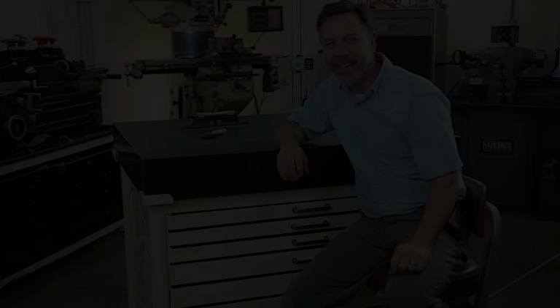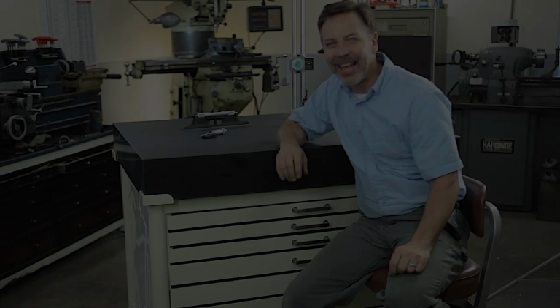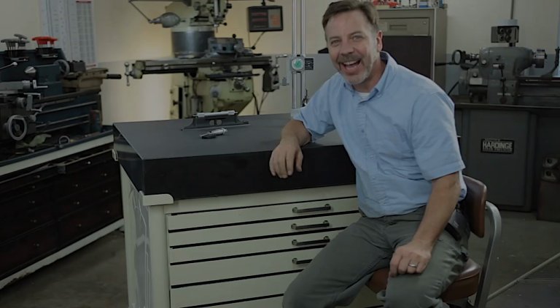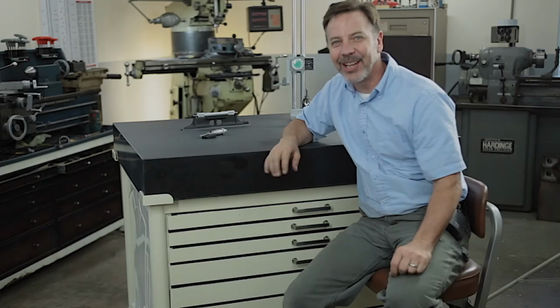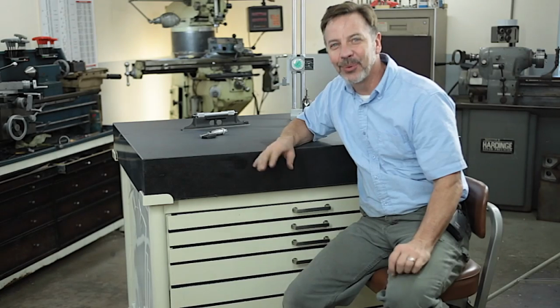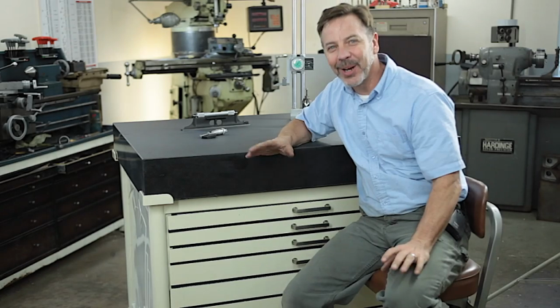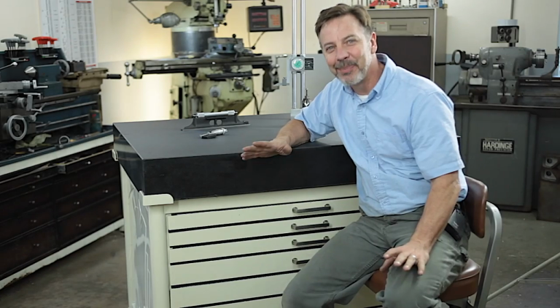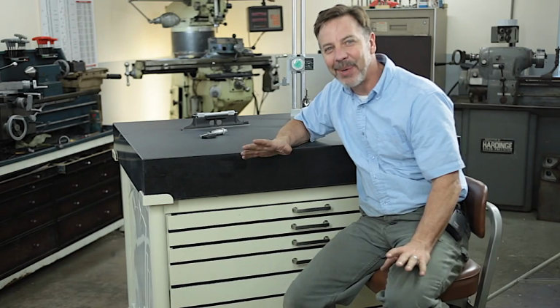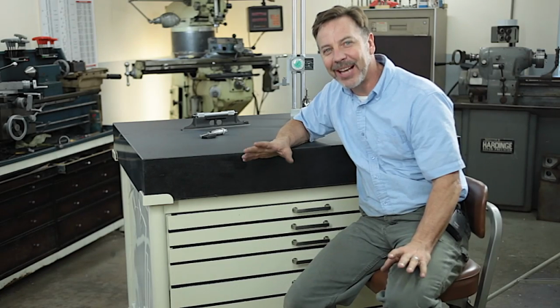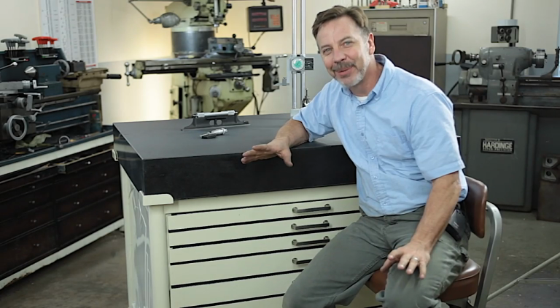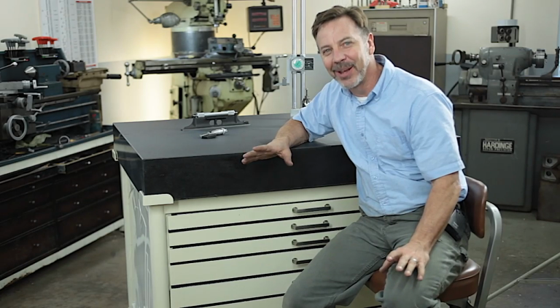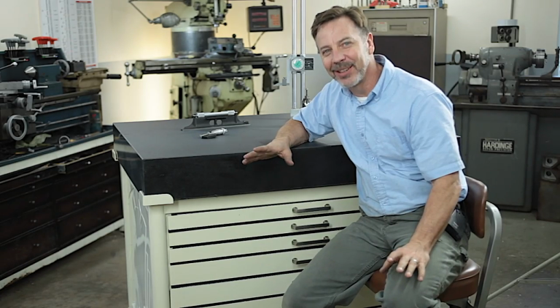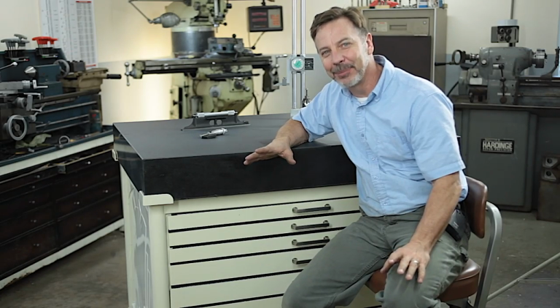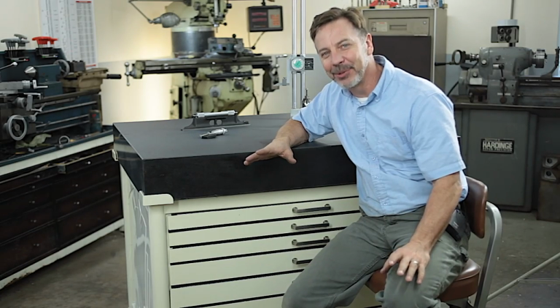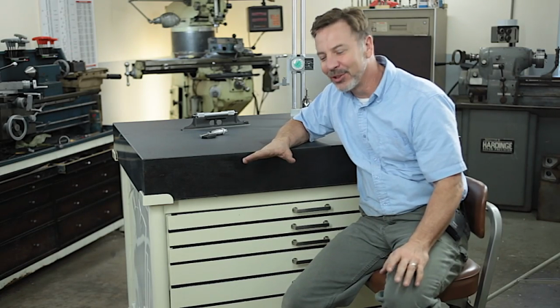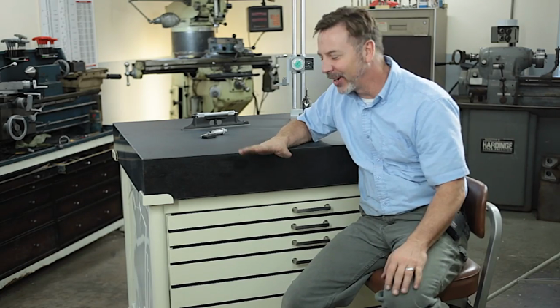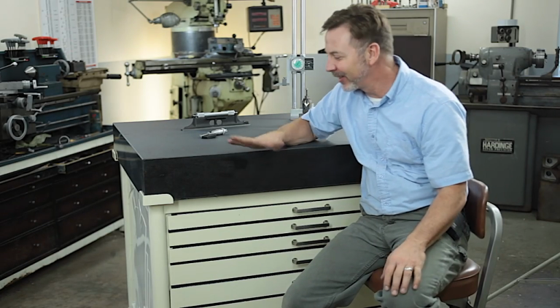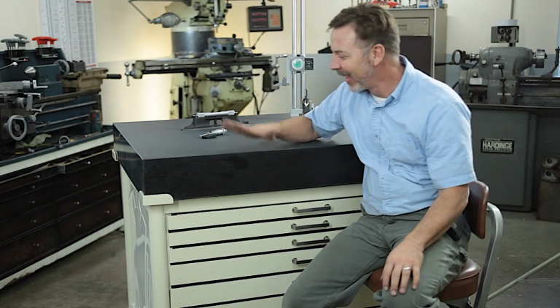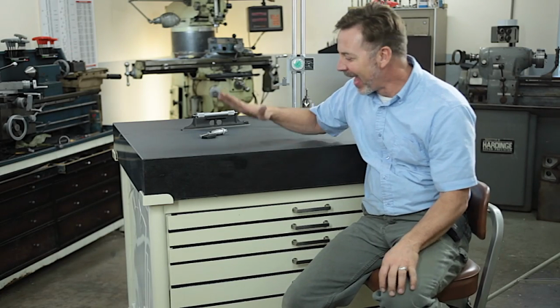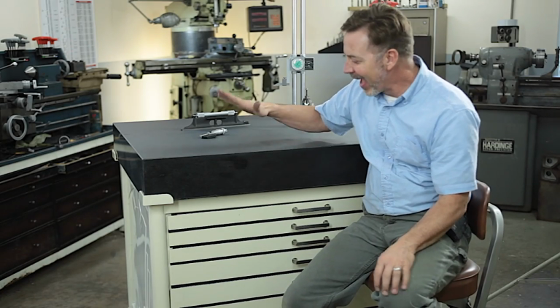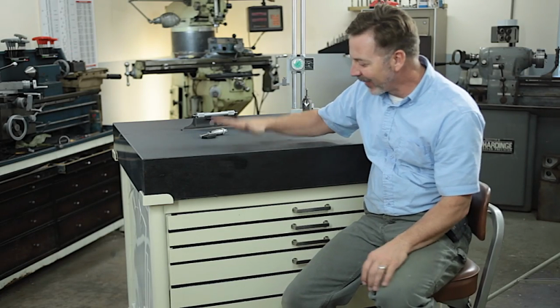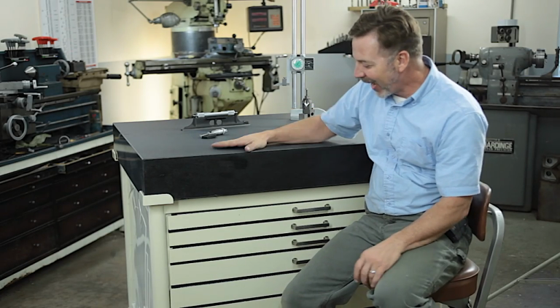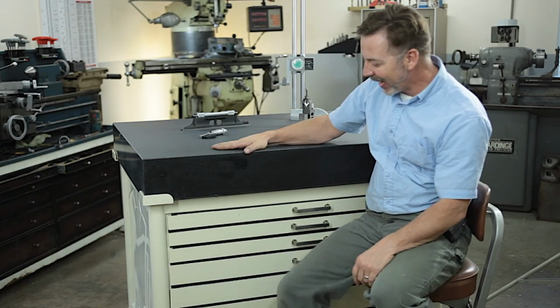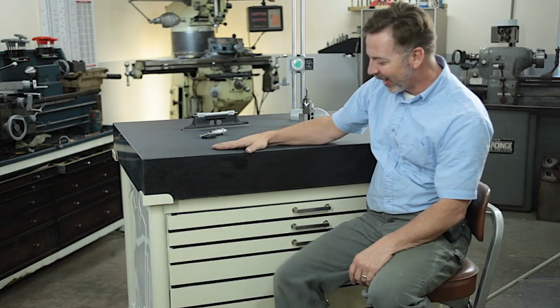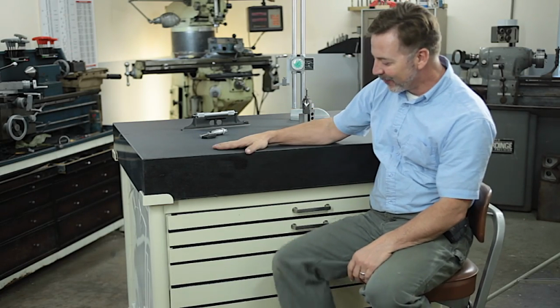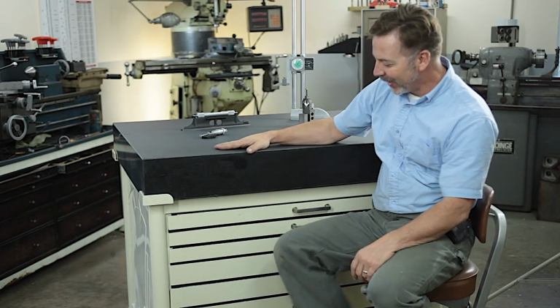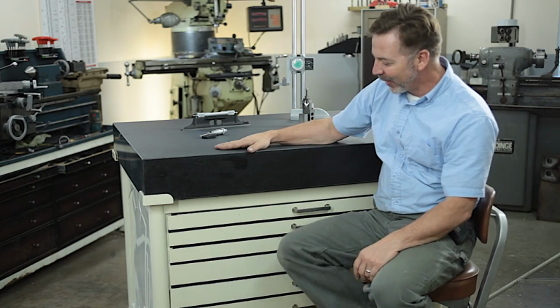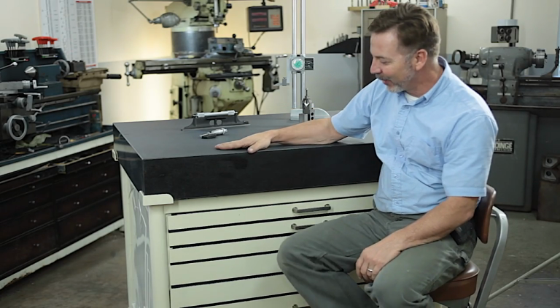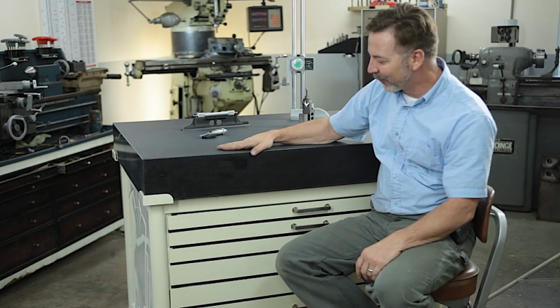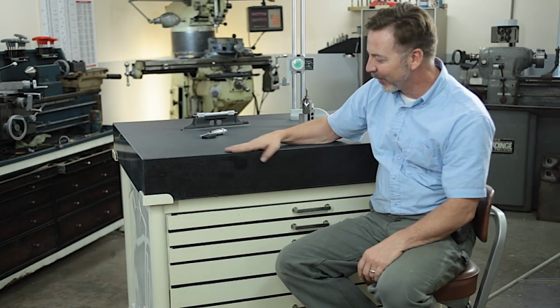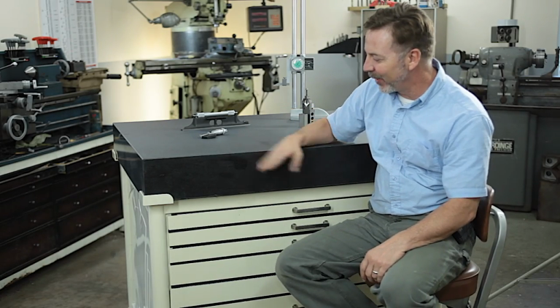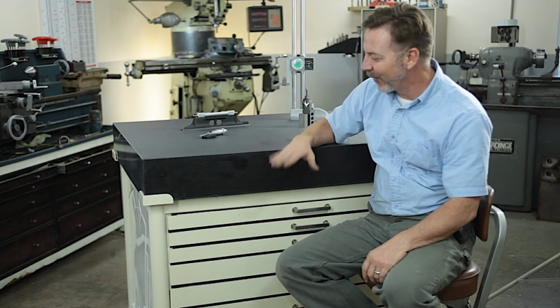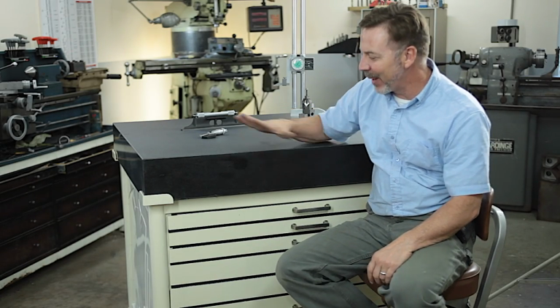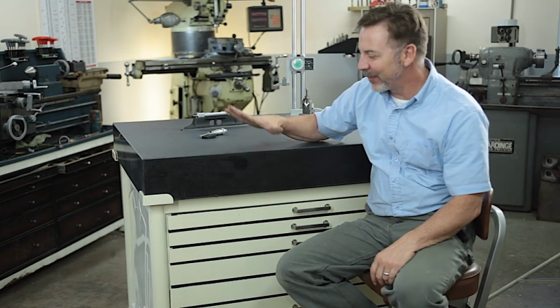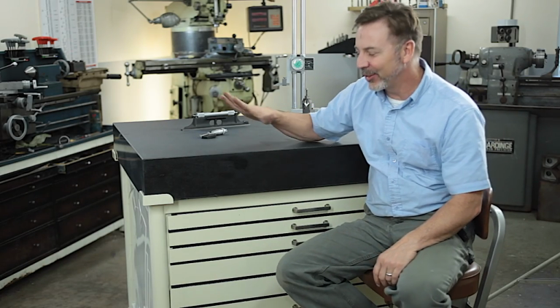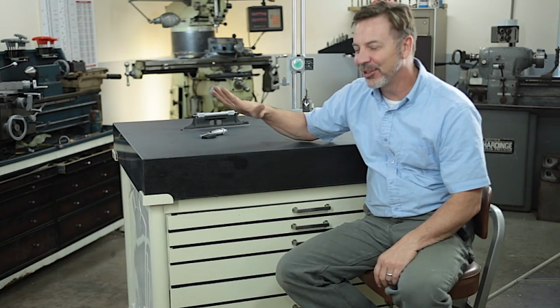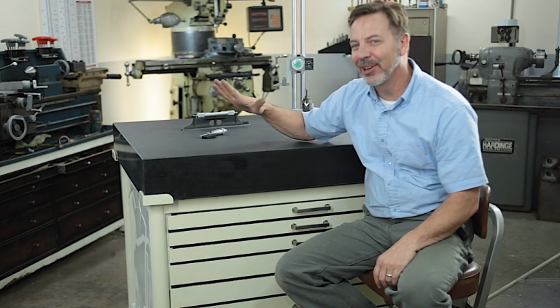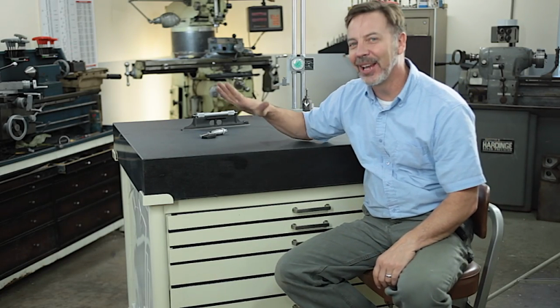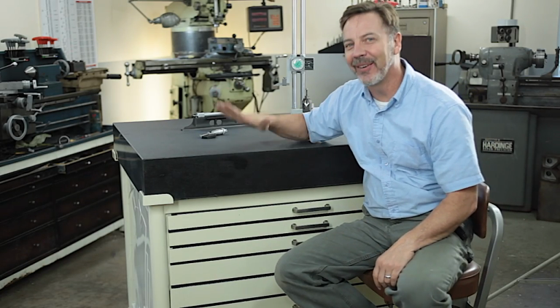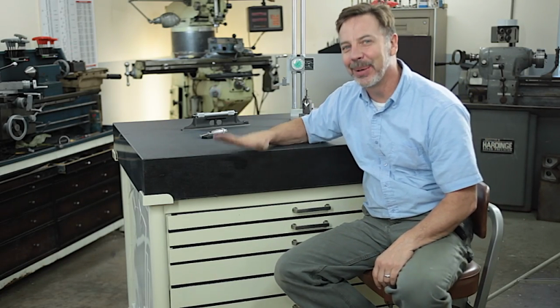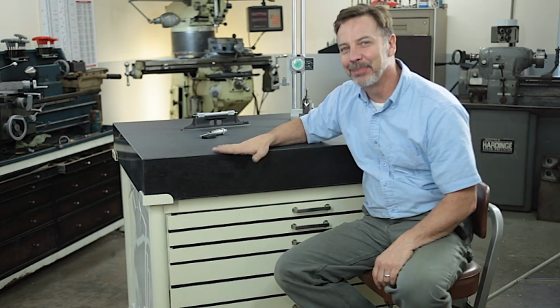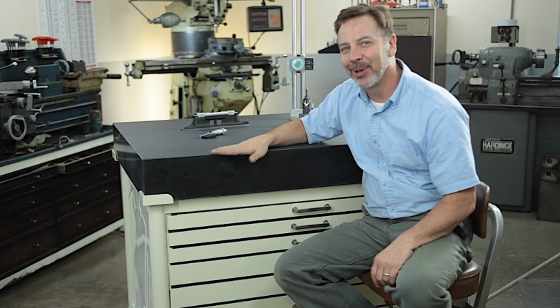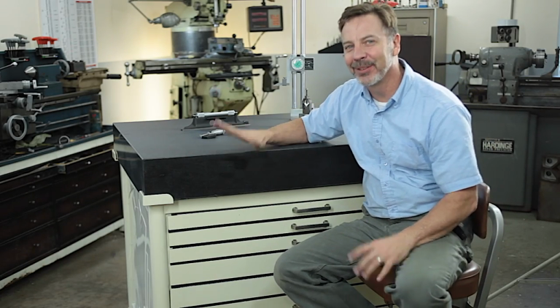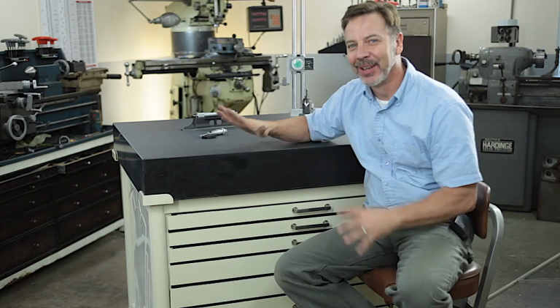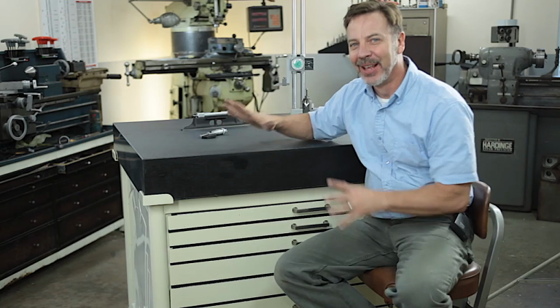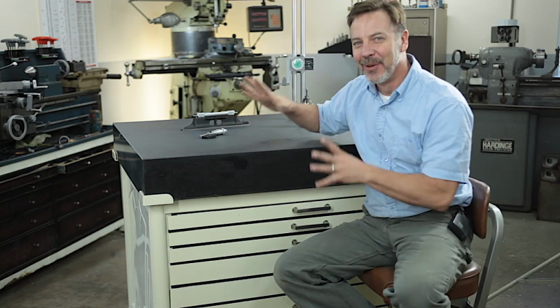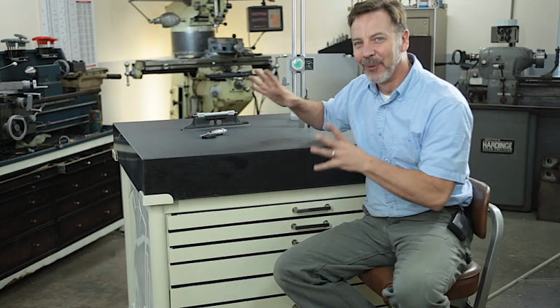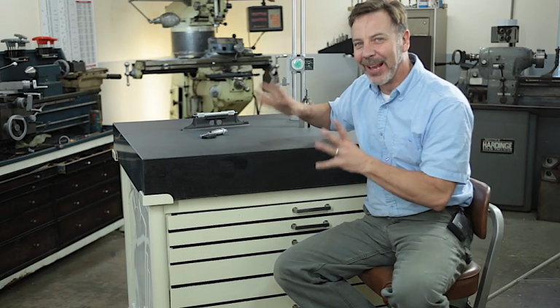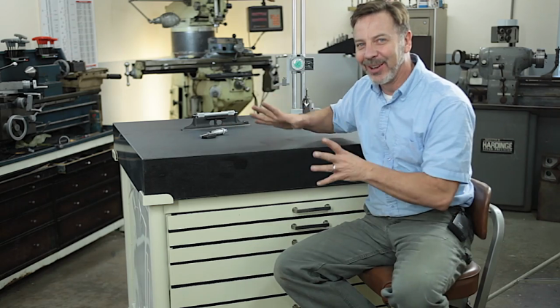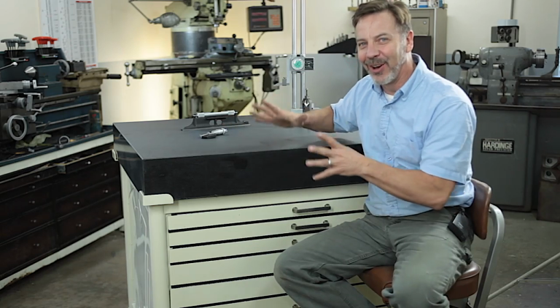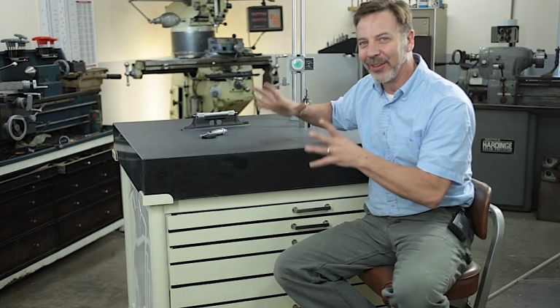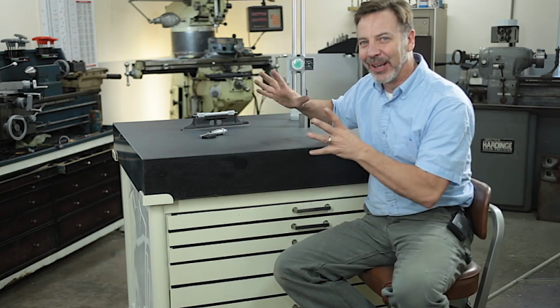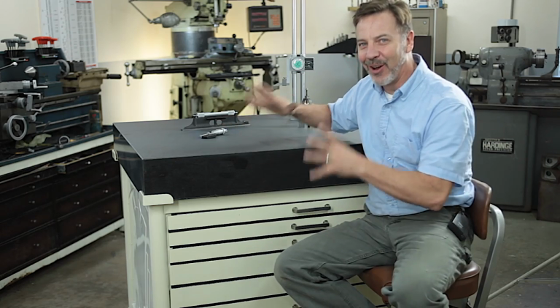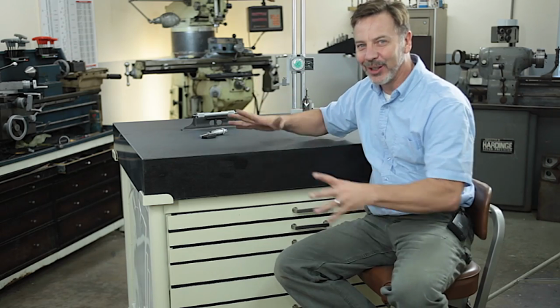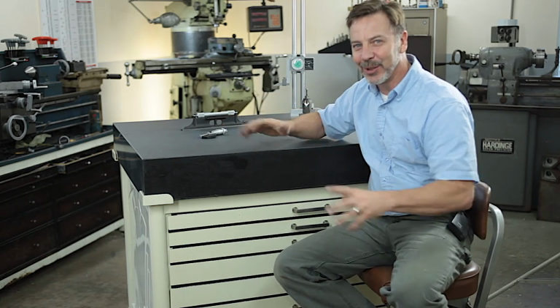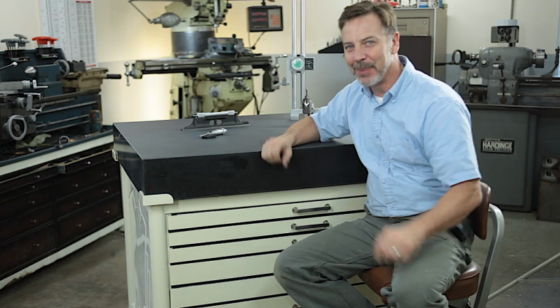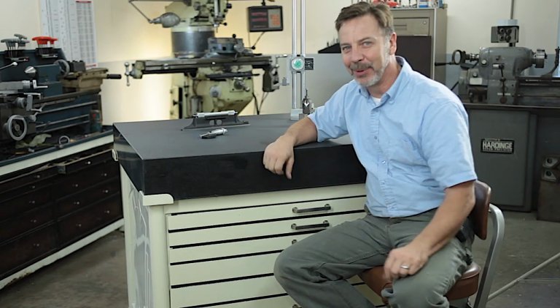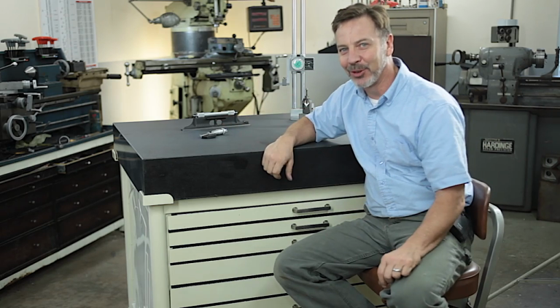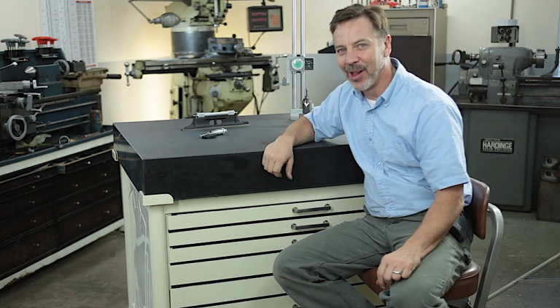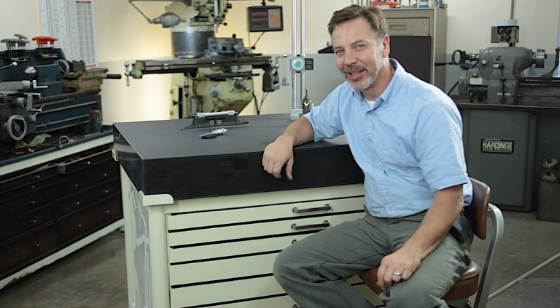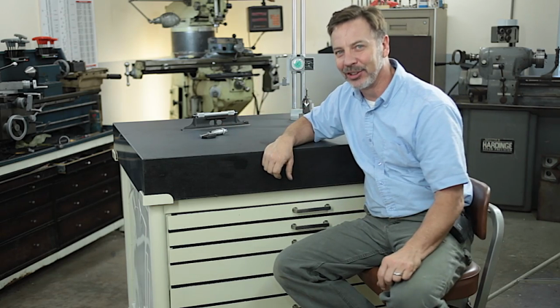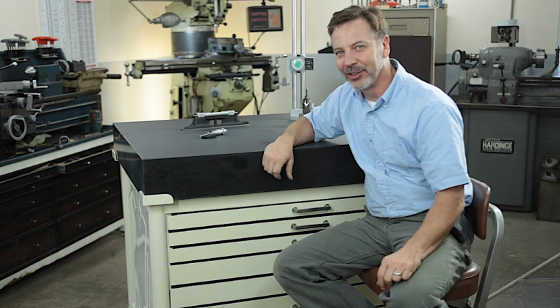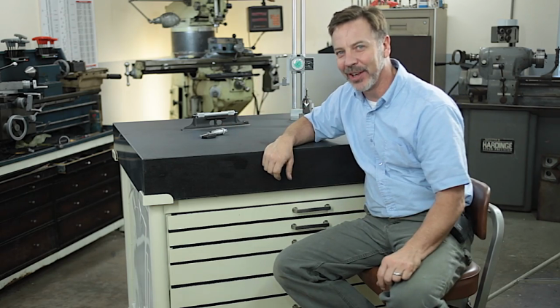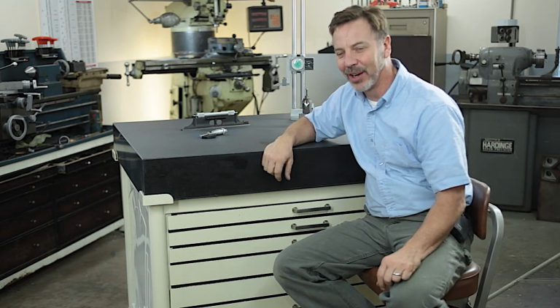Hey guys, welcome back to Metal Tips and Tricks. Have I got a video for you. I'm going to show you how I built what I call the Ultimate Metrology Center.